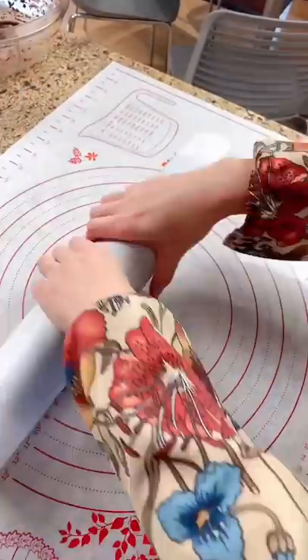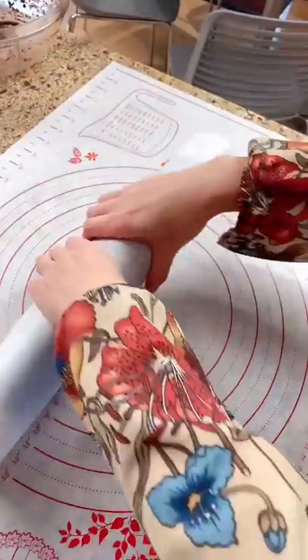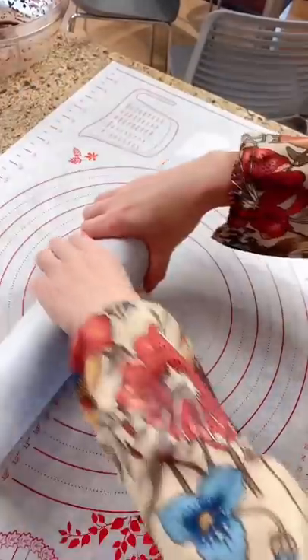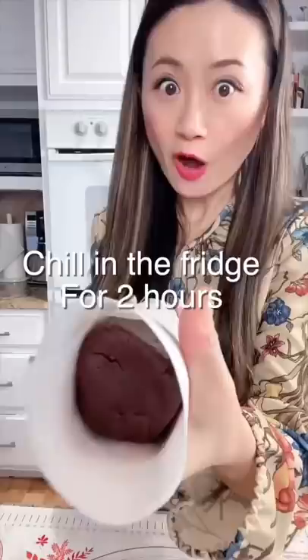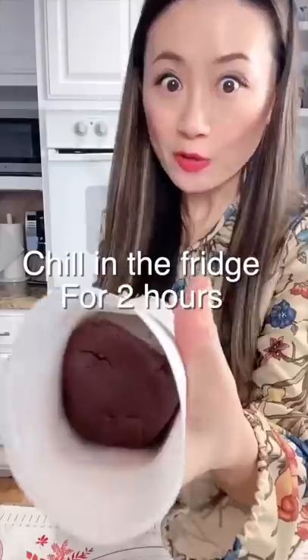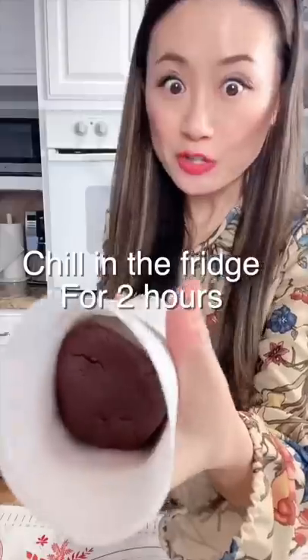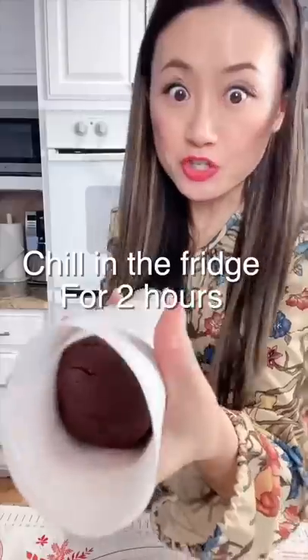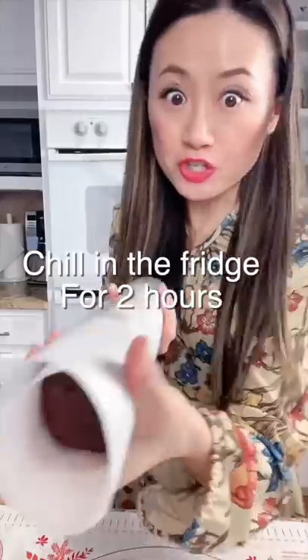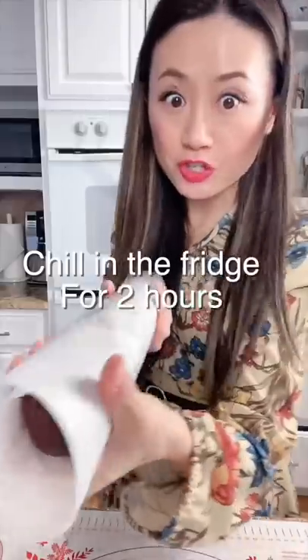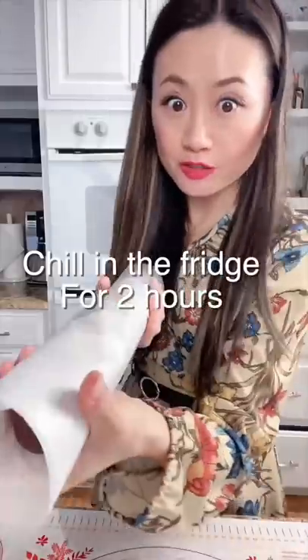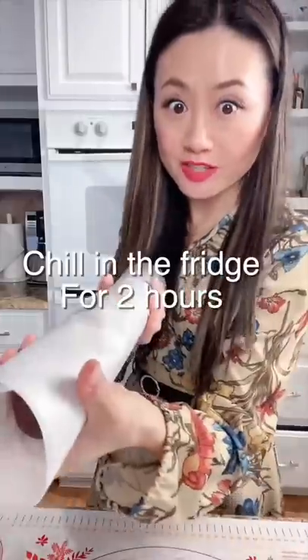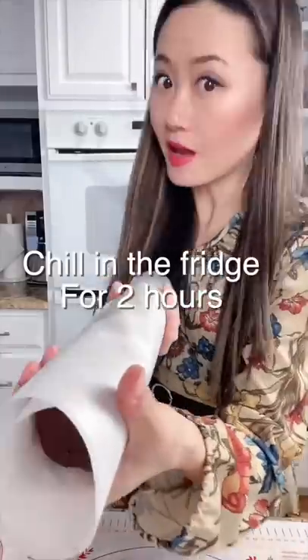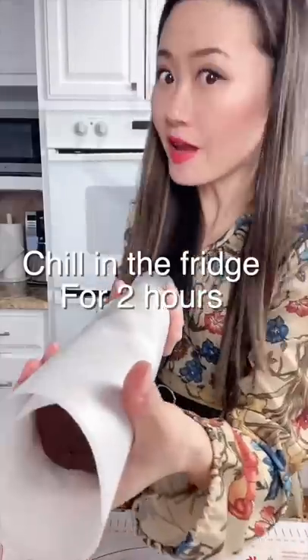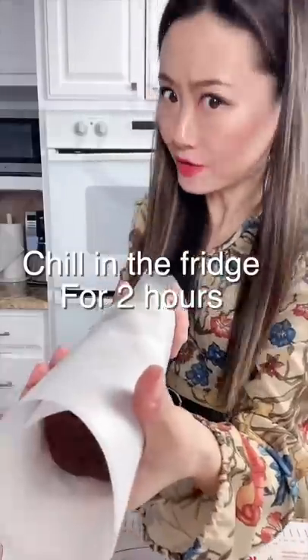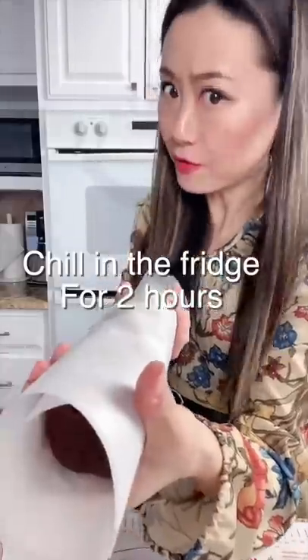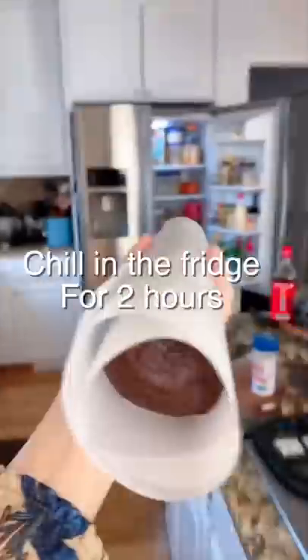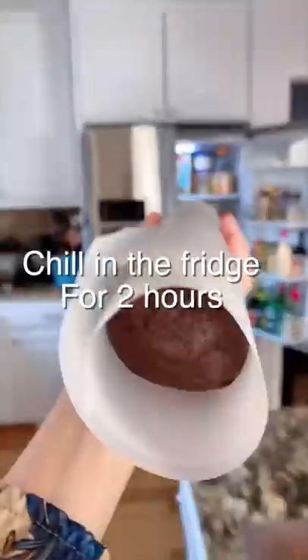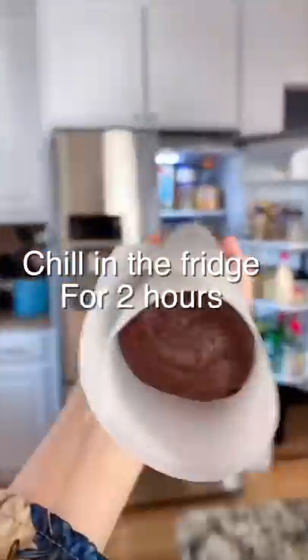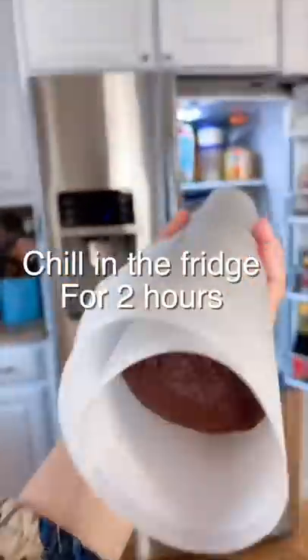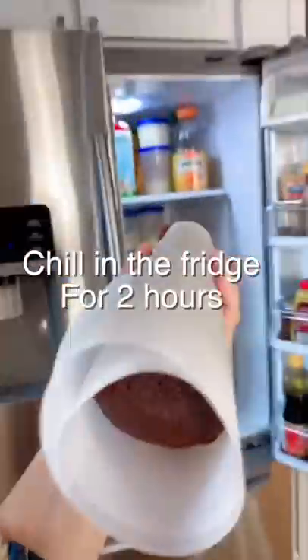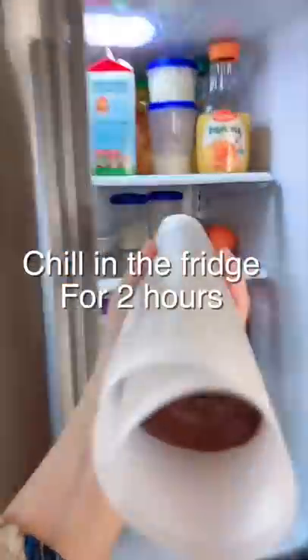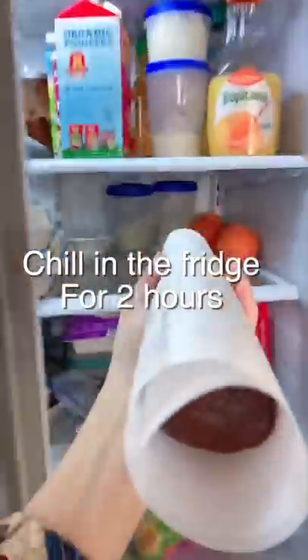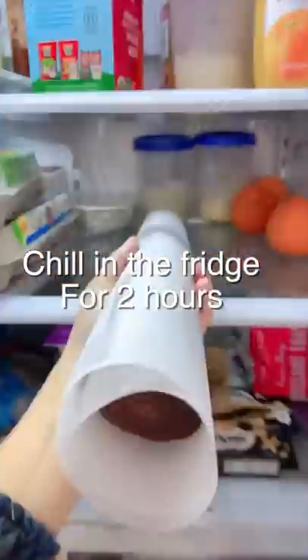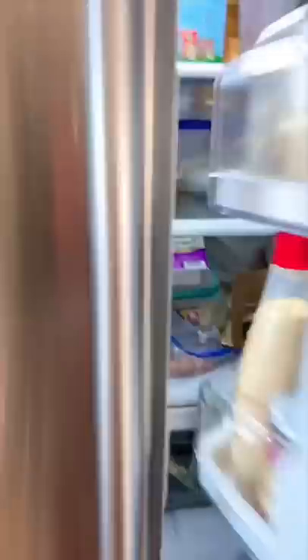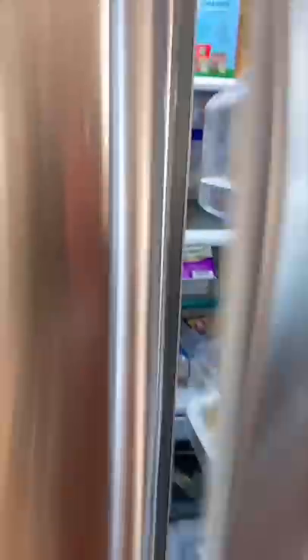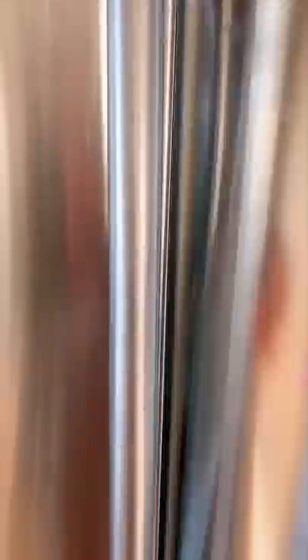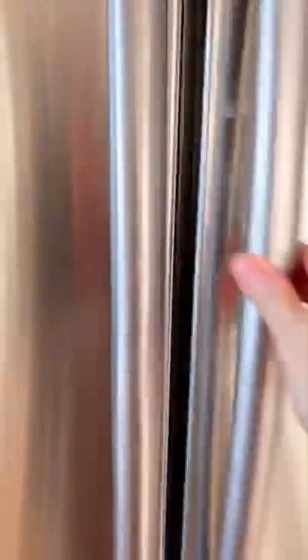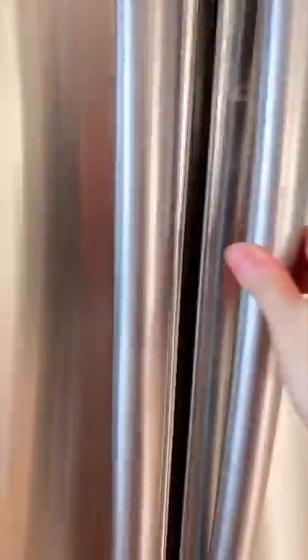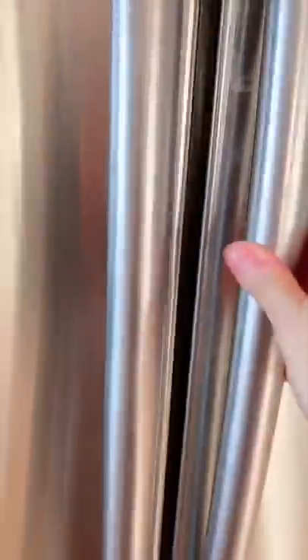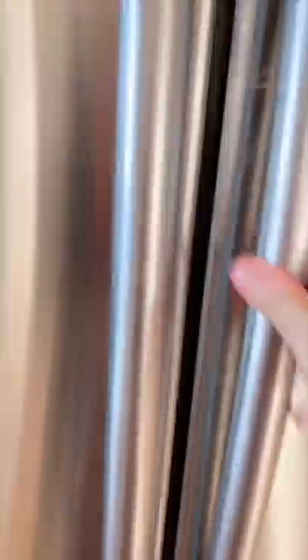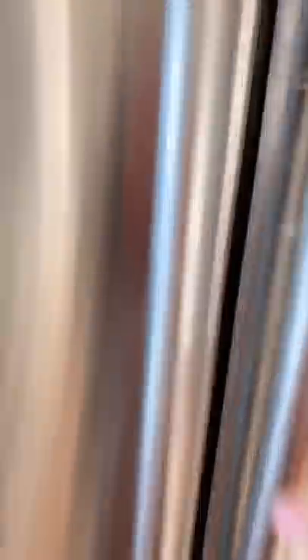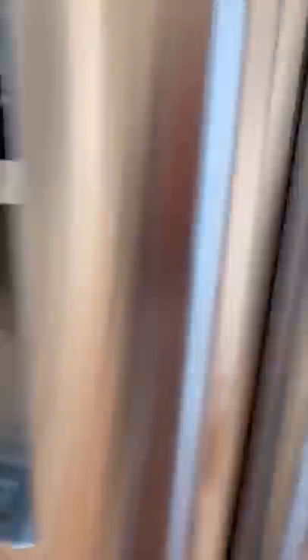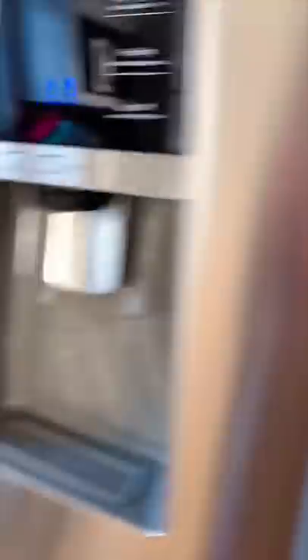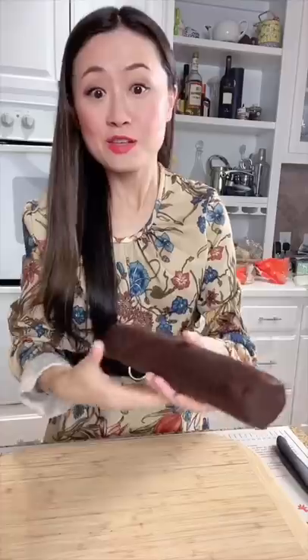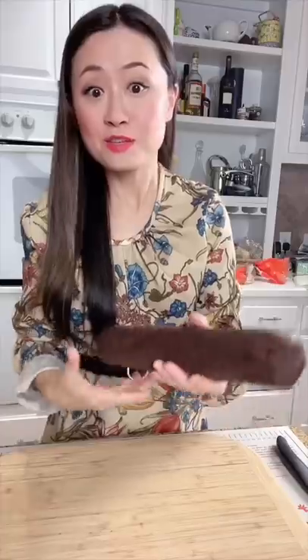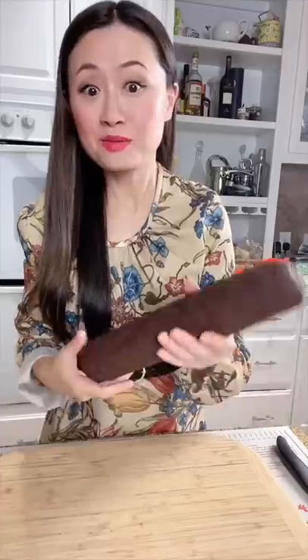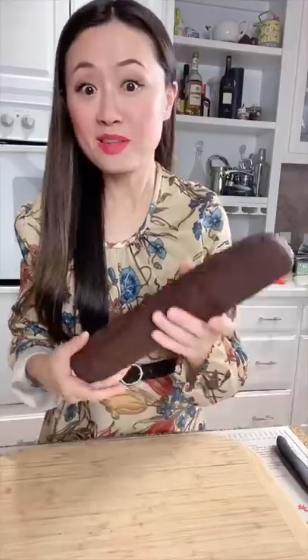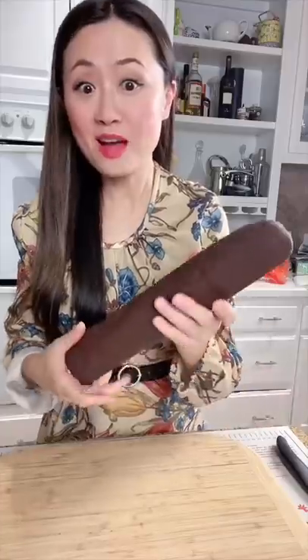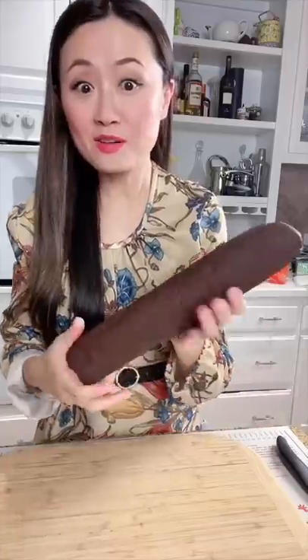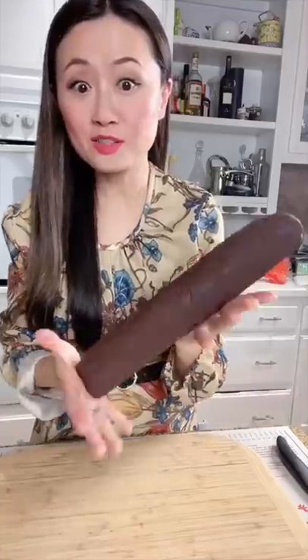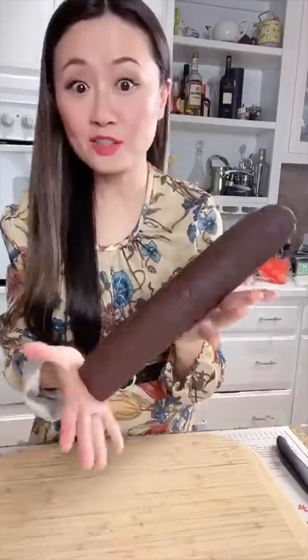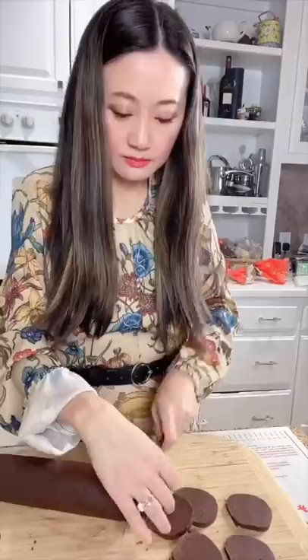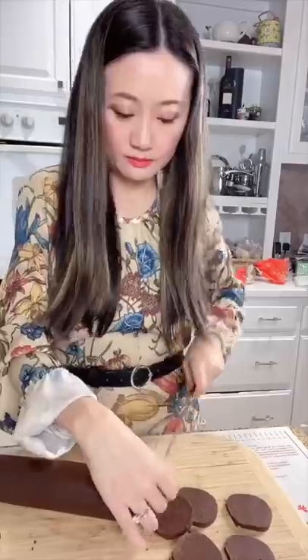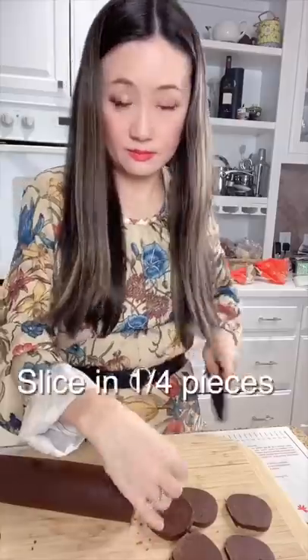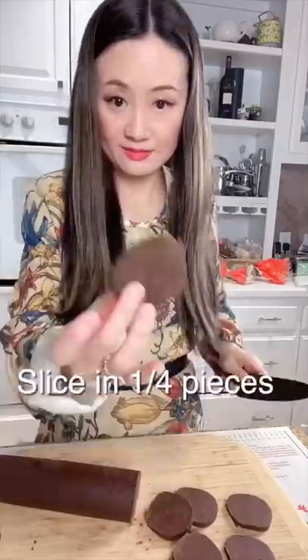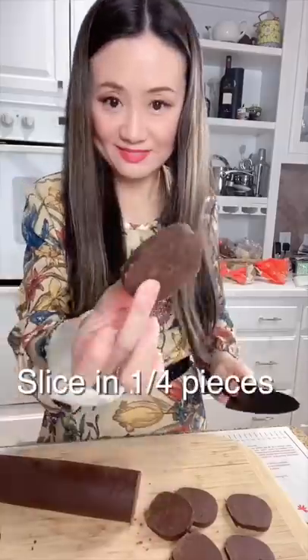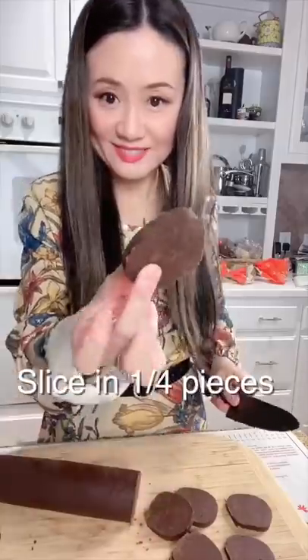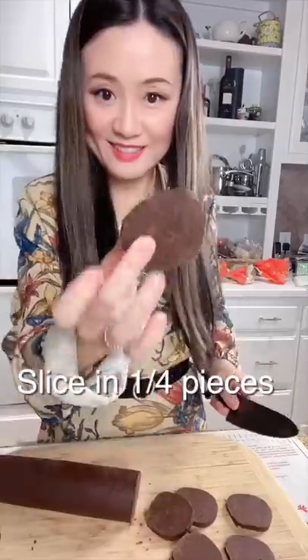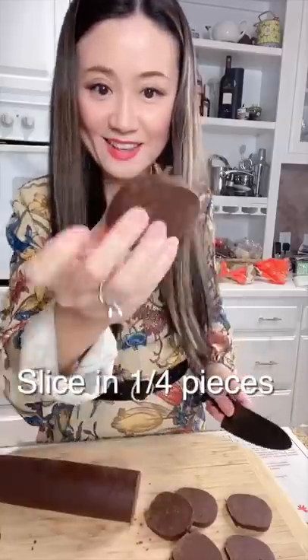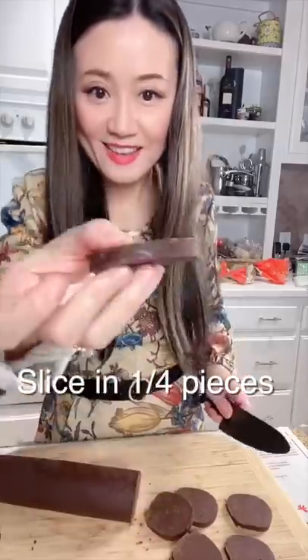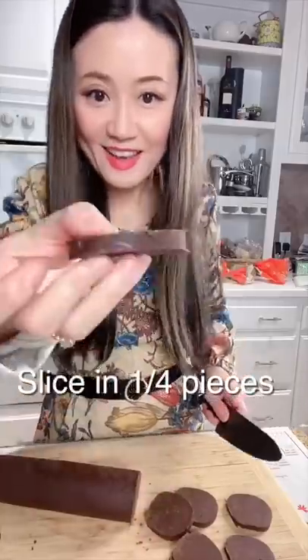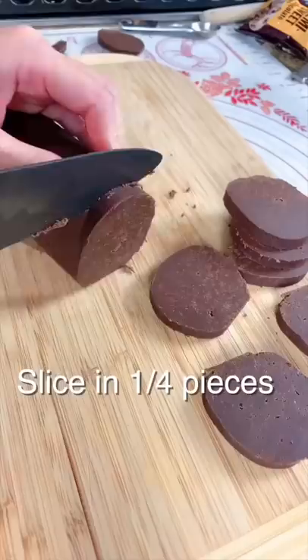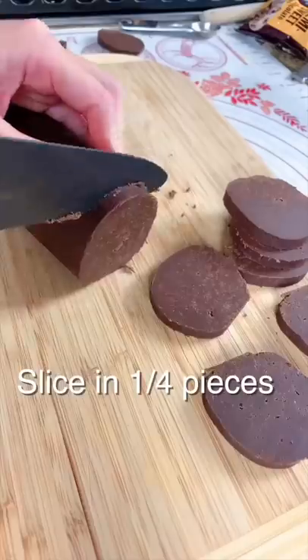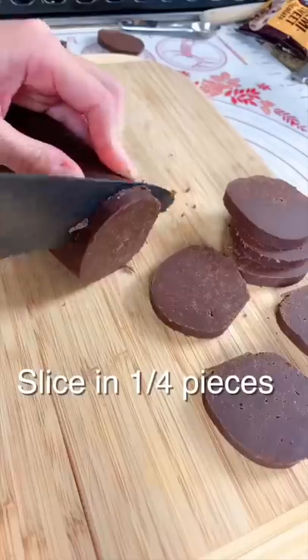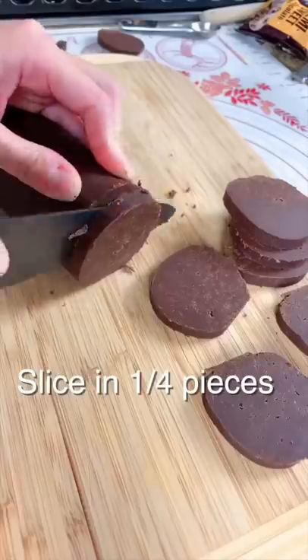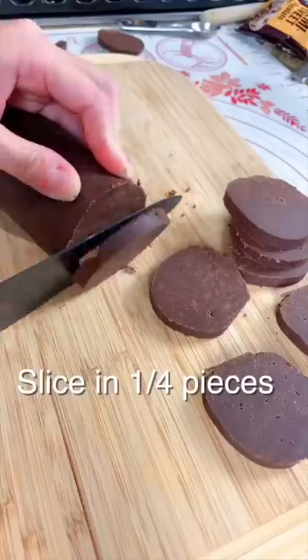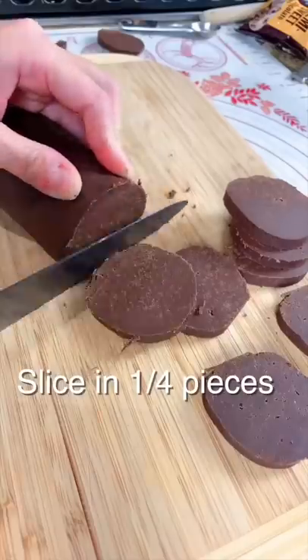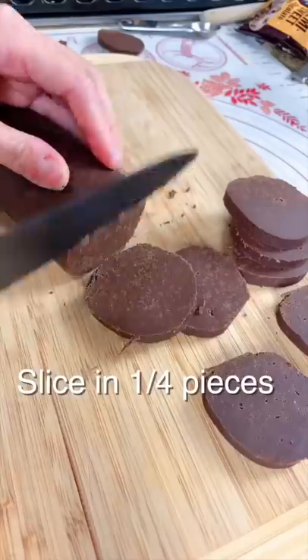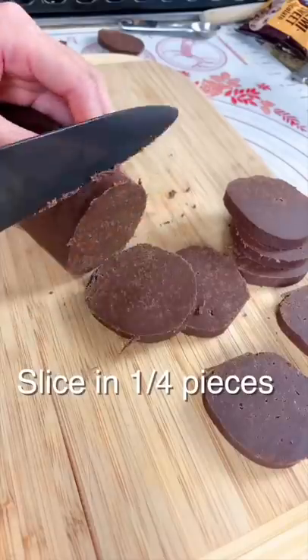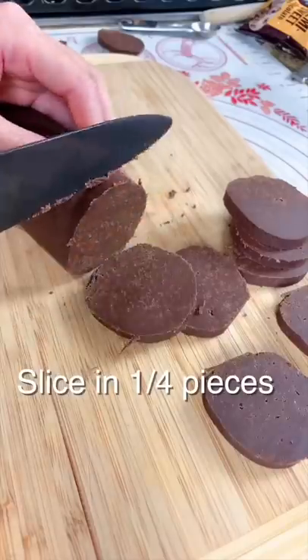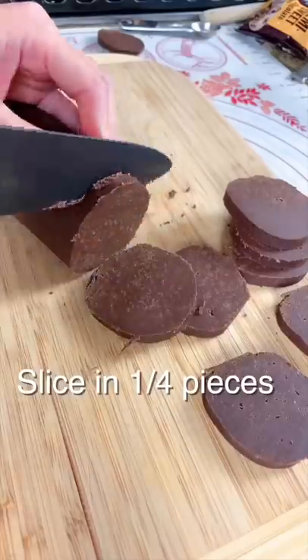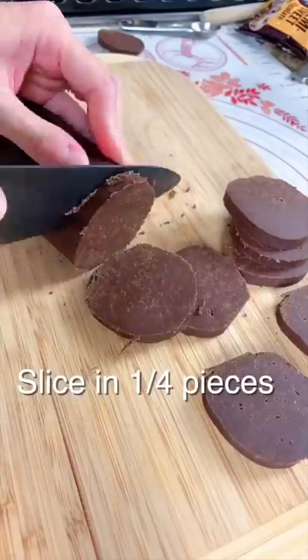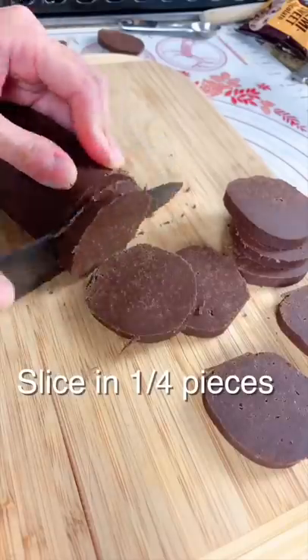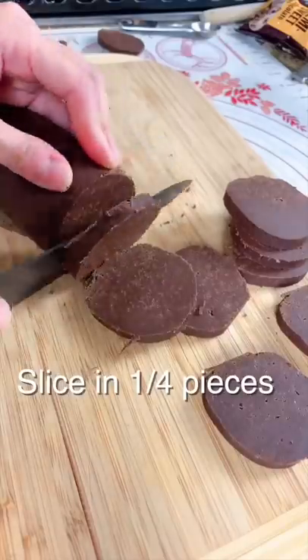Now we chill this in the fridge for two hours. So now the log is firm — we cut a quarter inch slice.